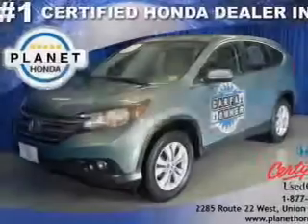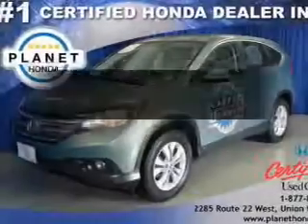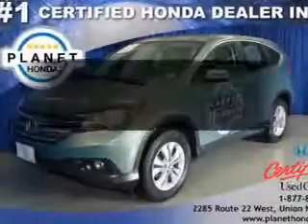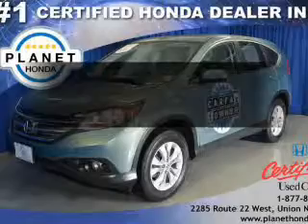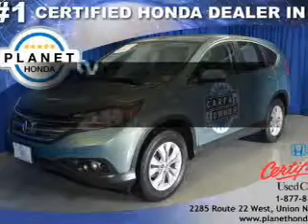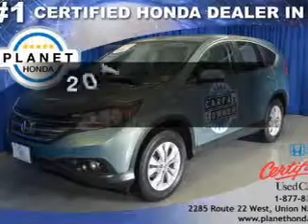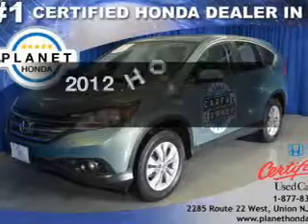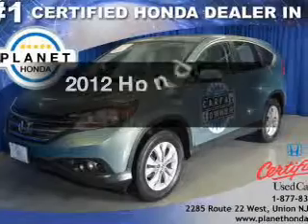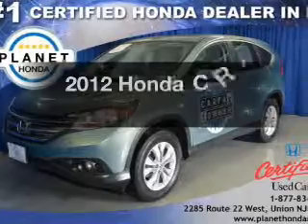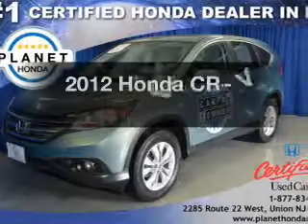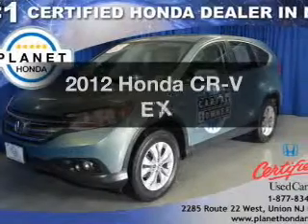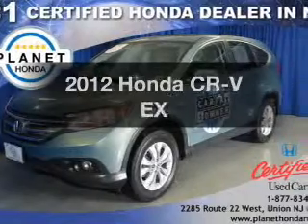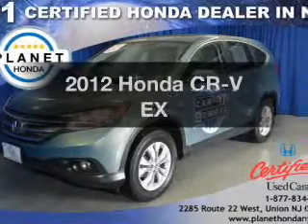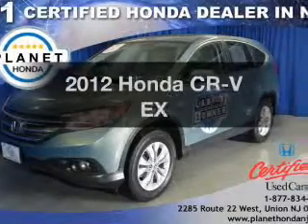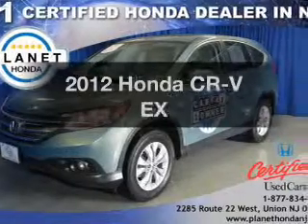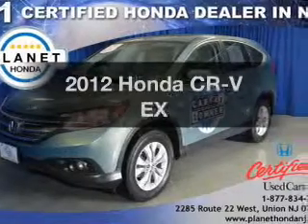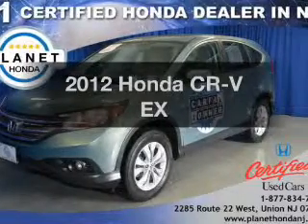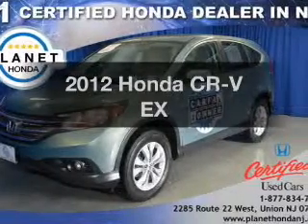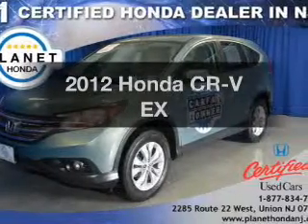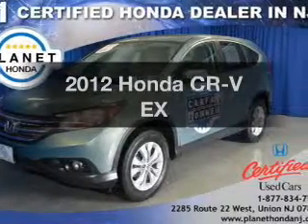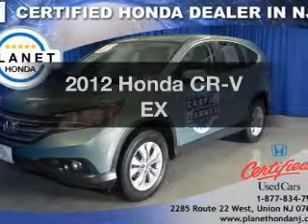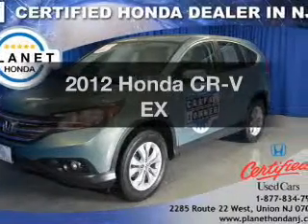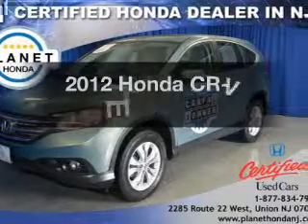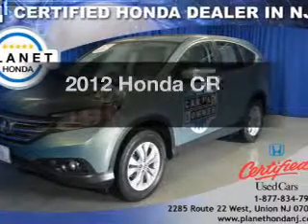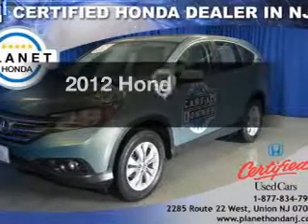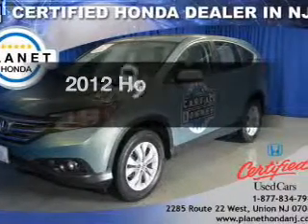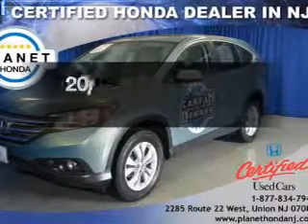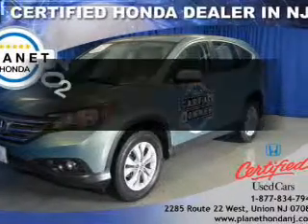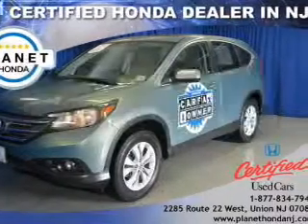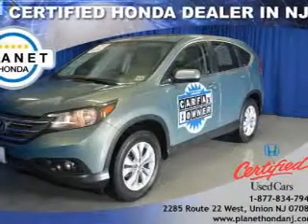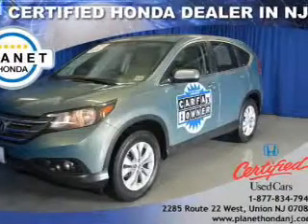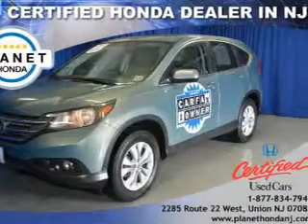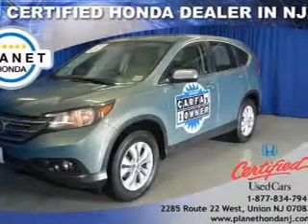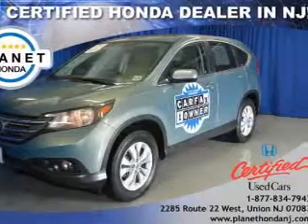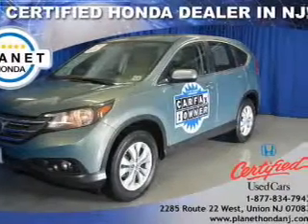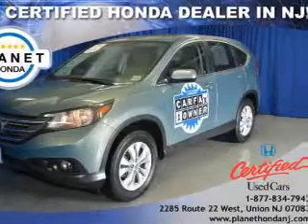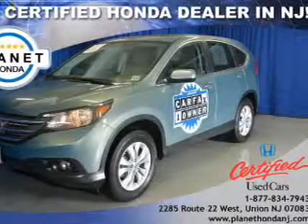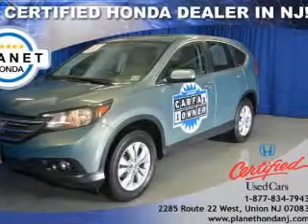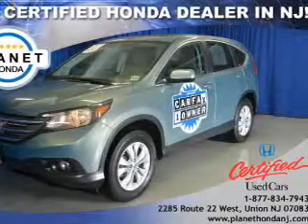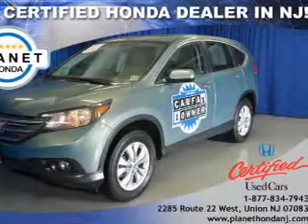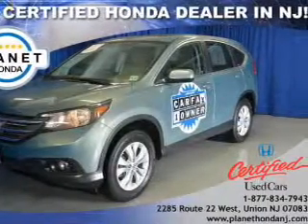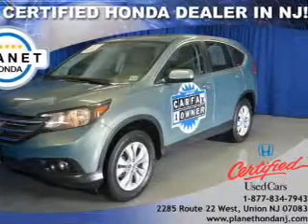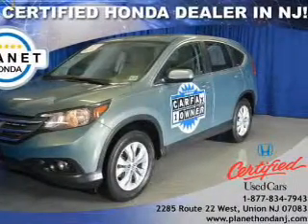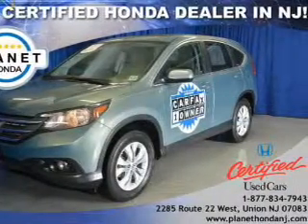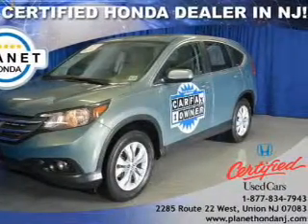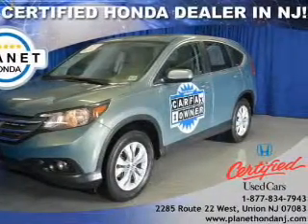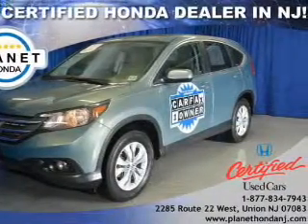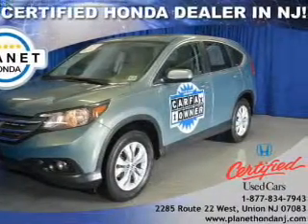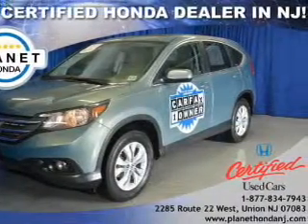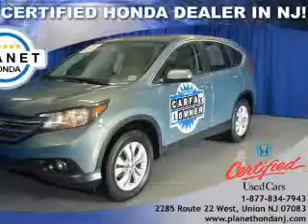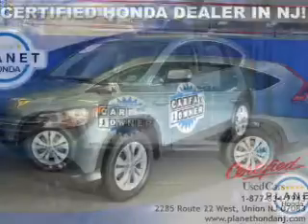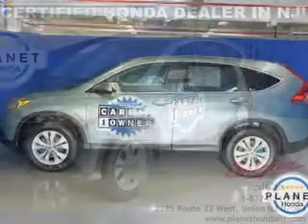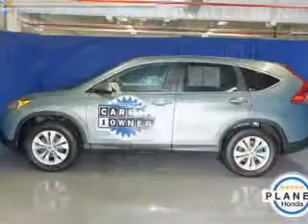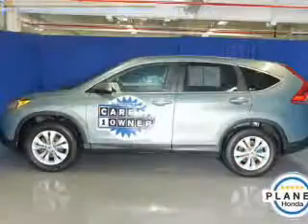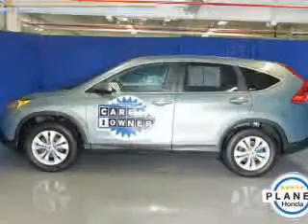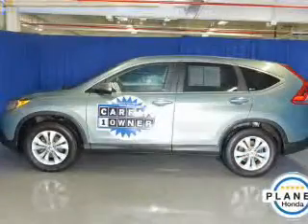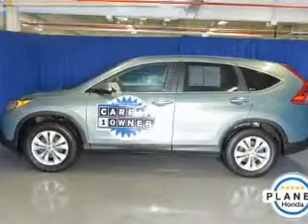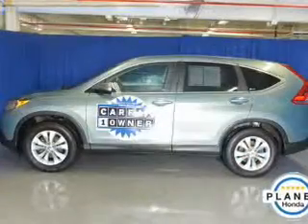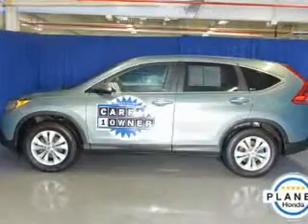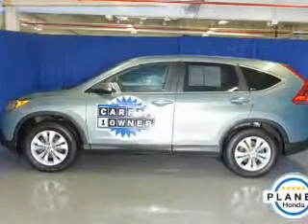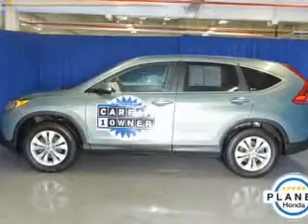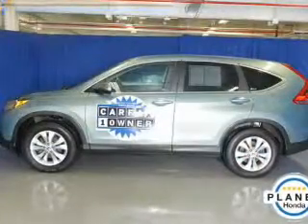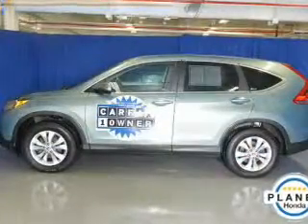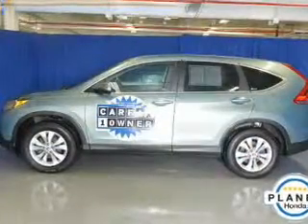Get noticed in this 2012 Honda CR-V. If you're looking for a first-rate auto, this one could be yours today.